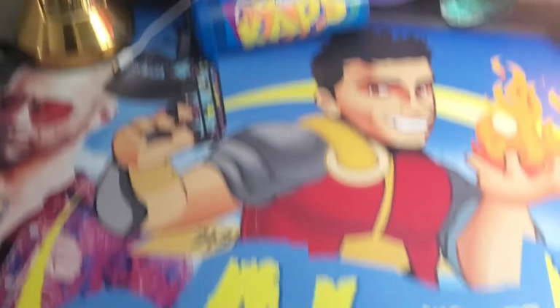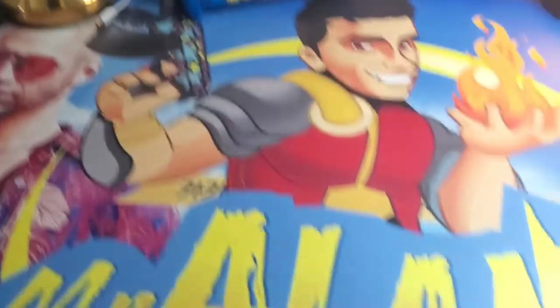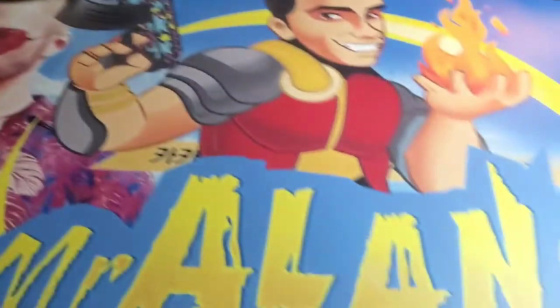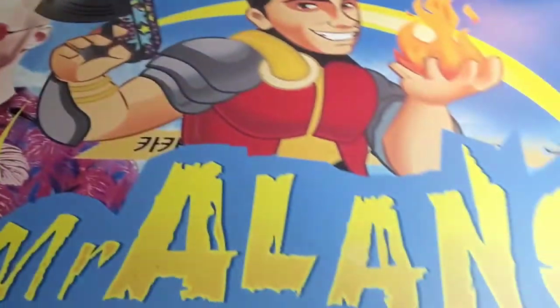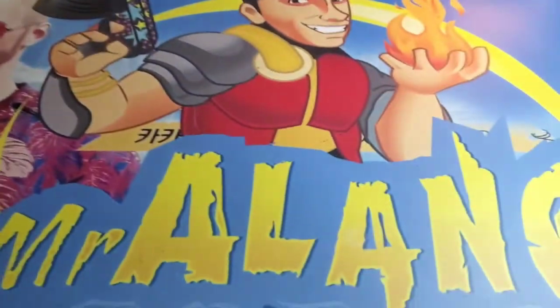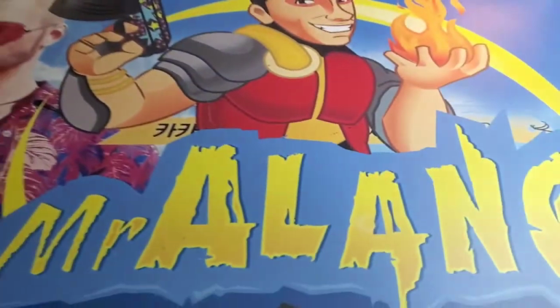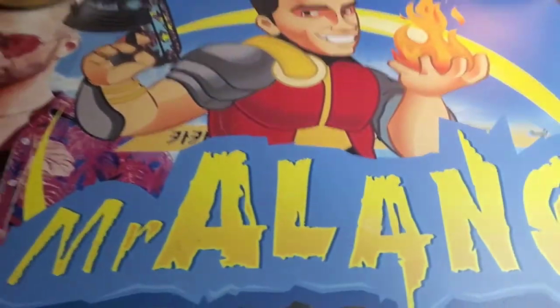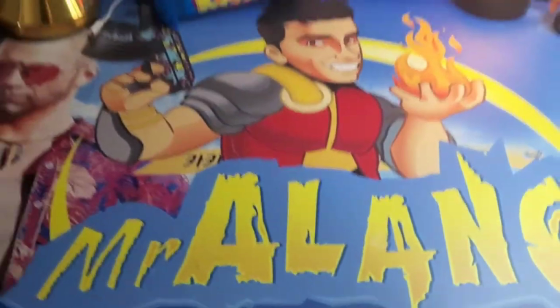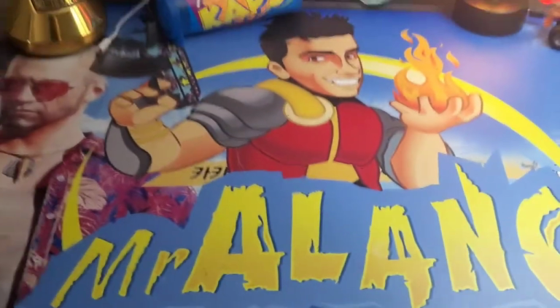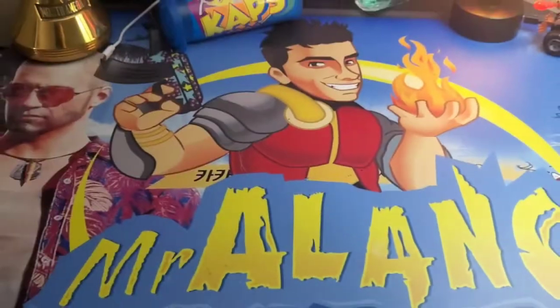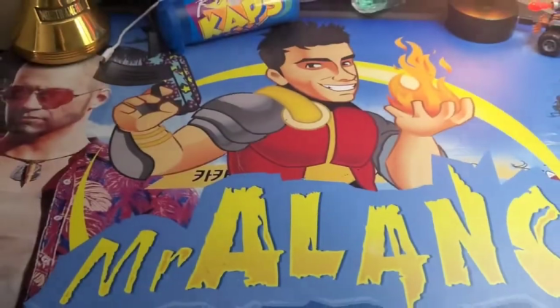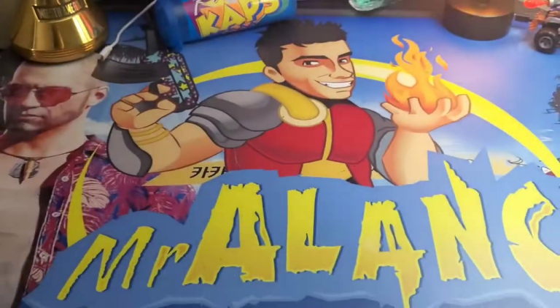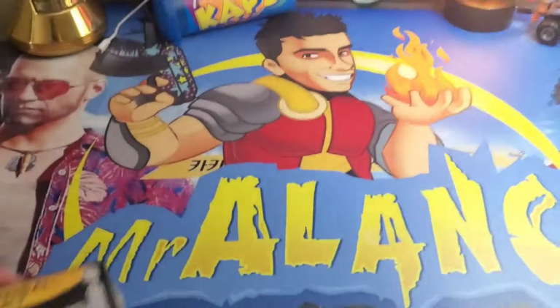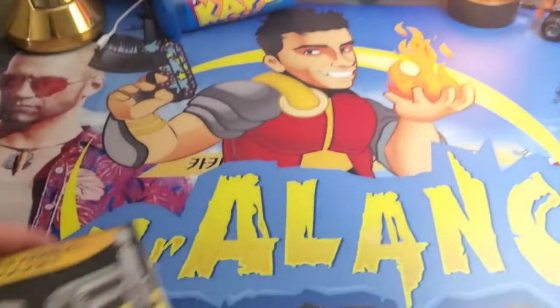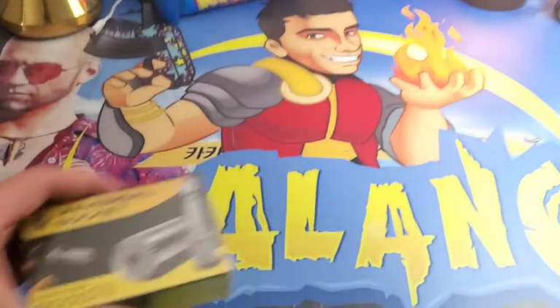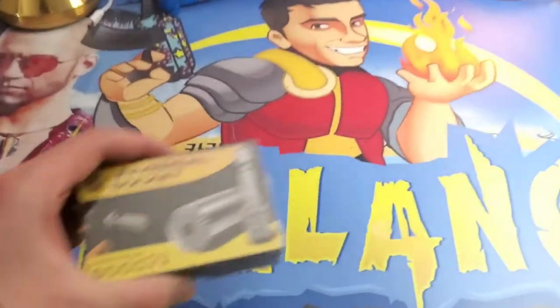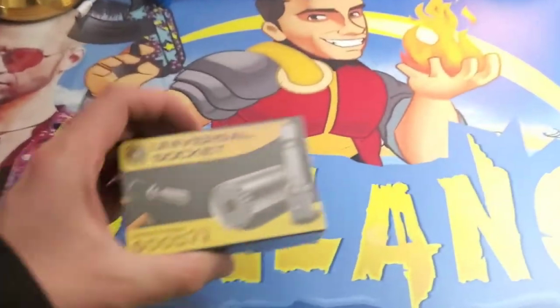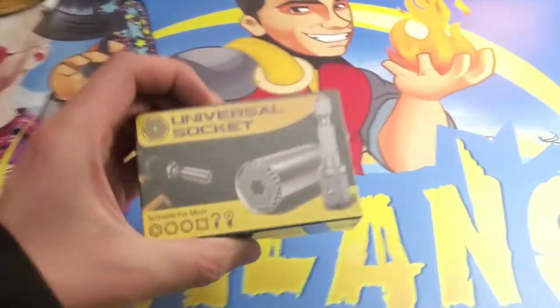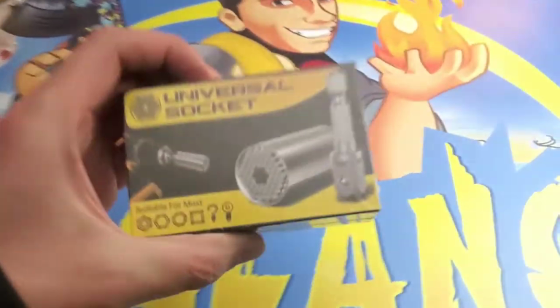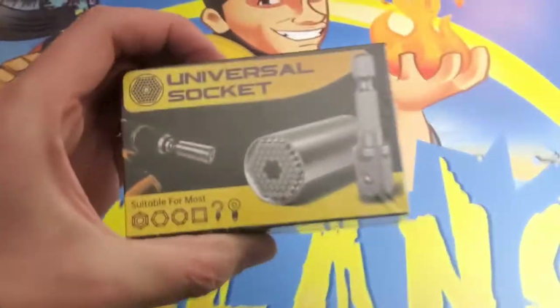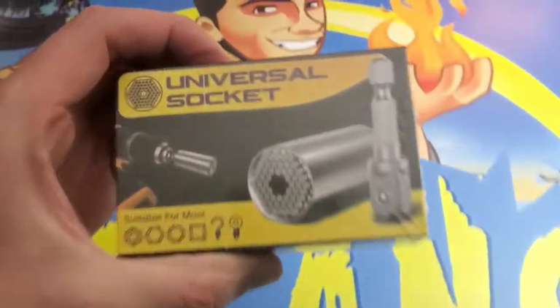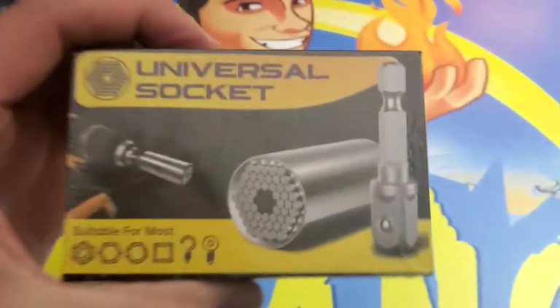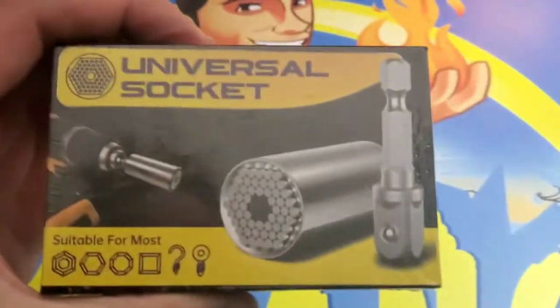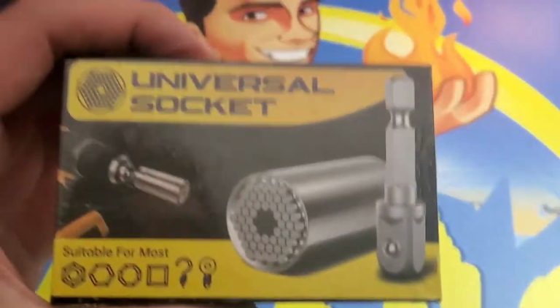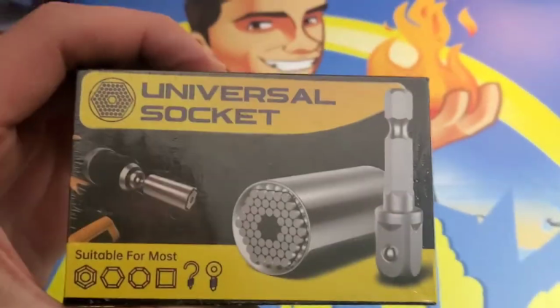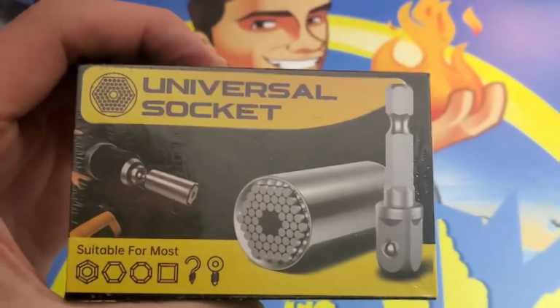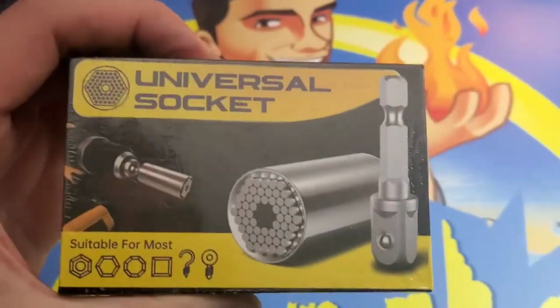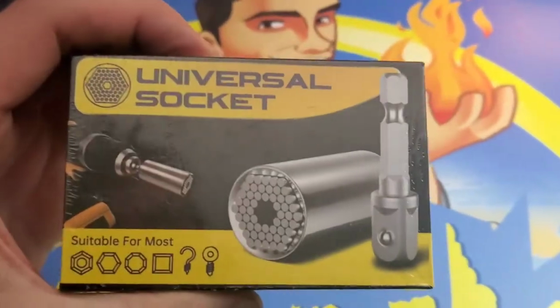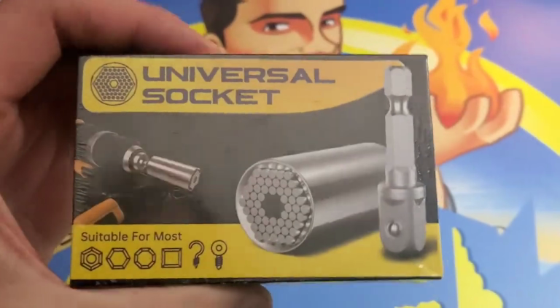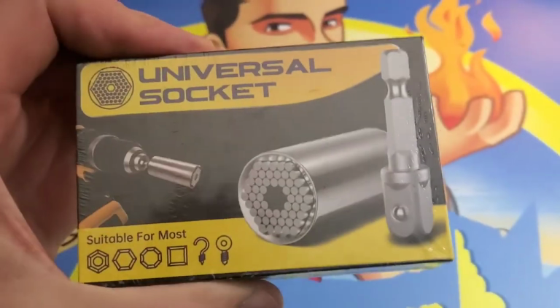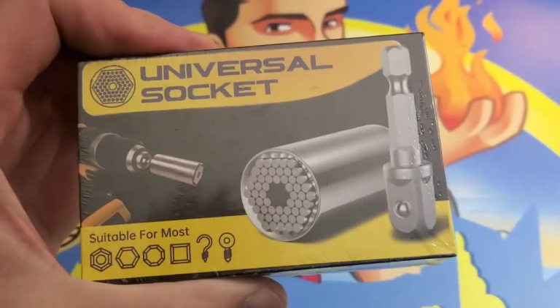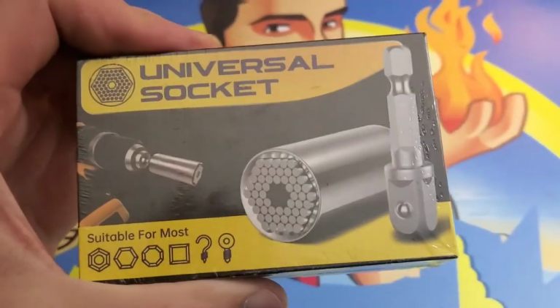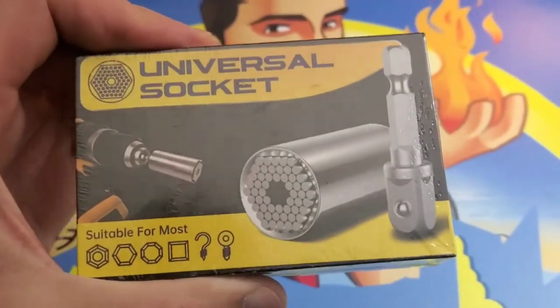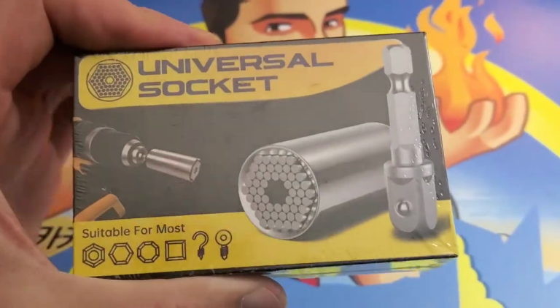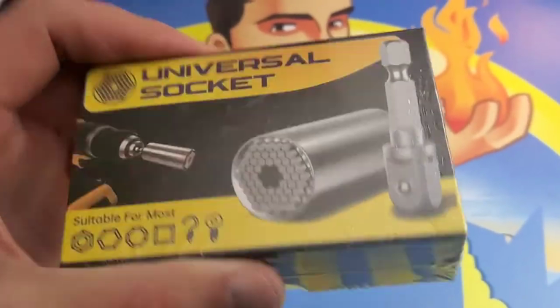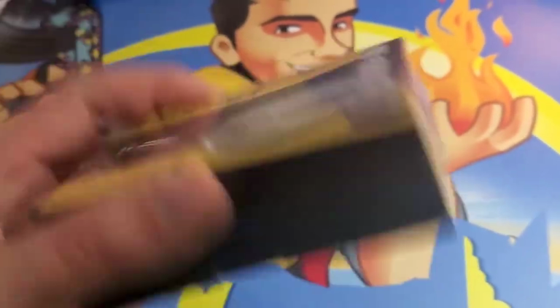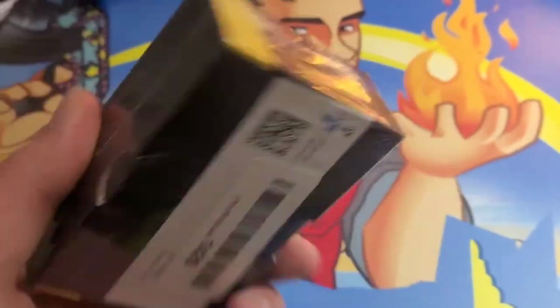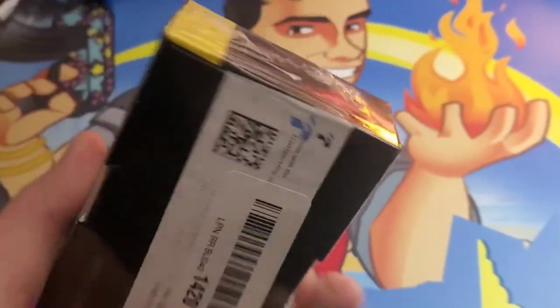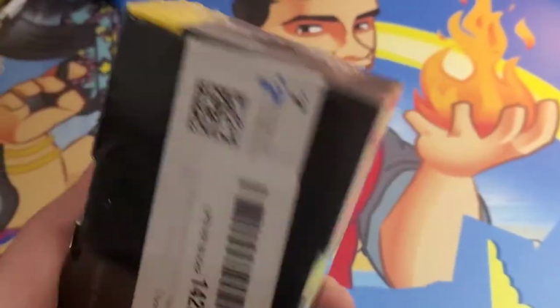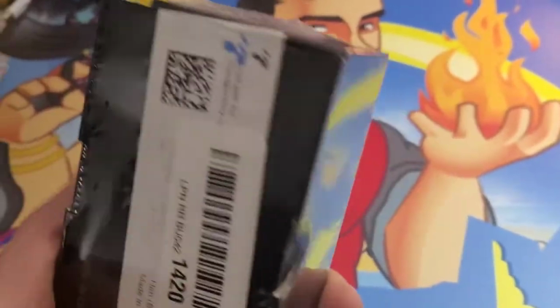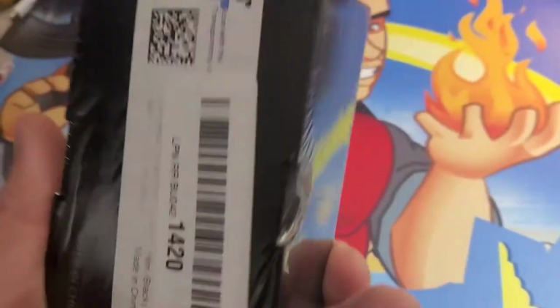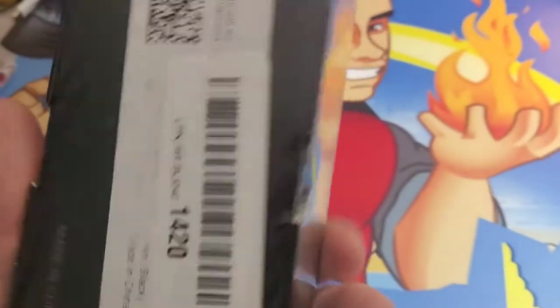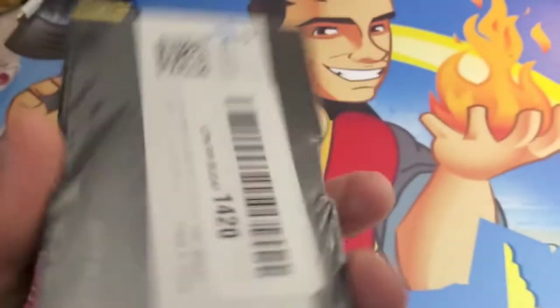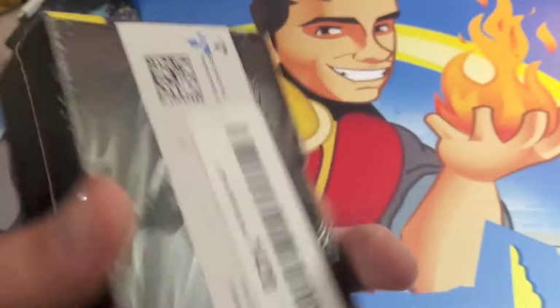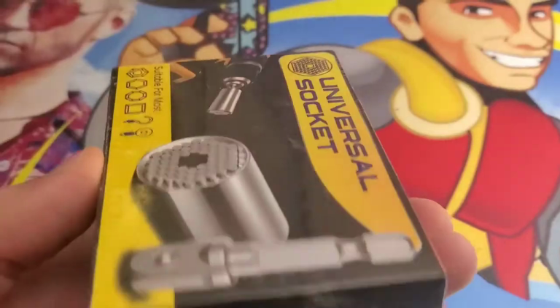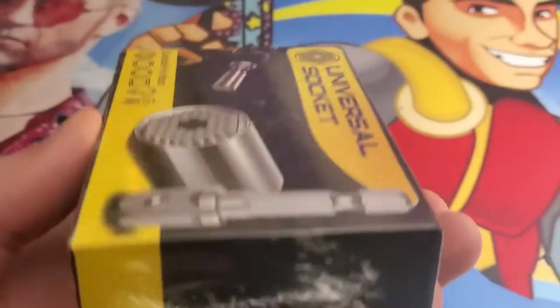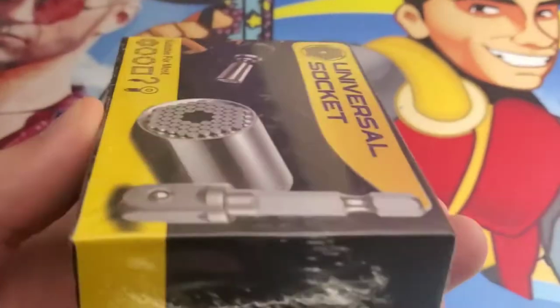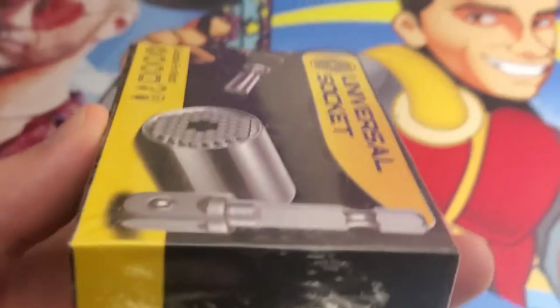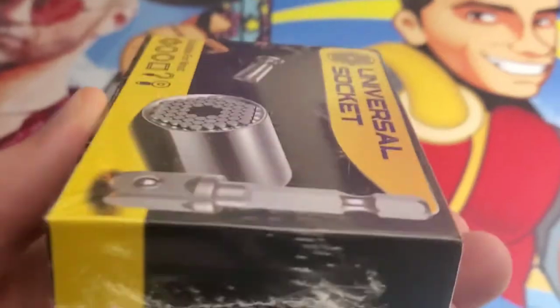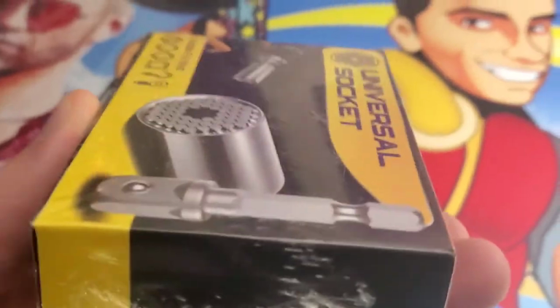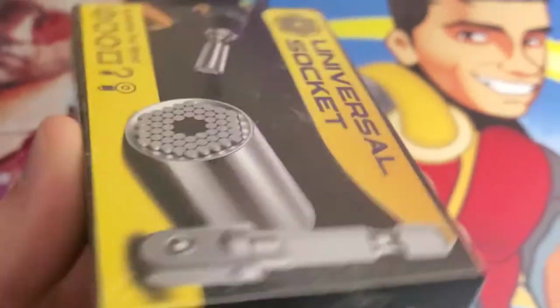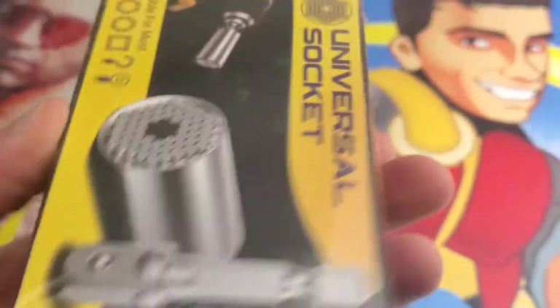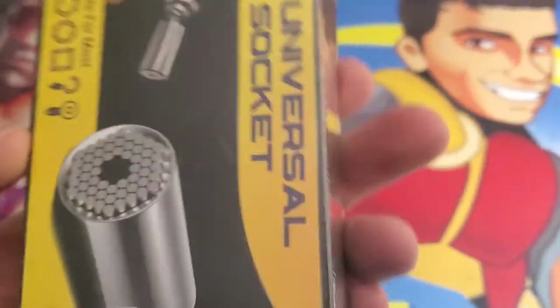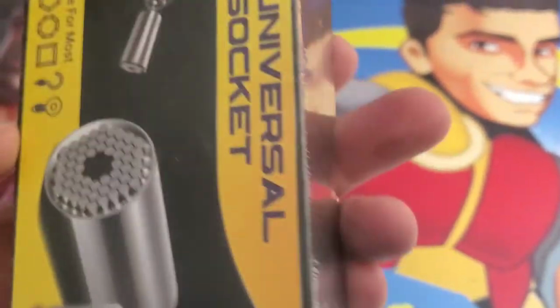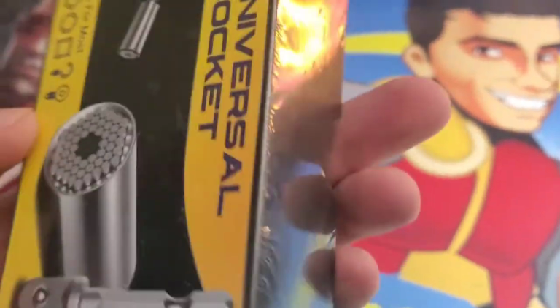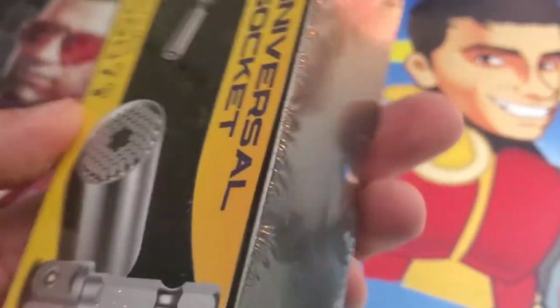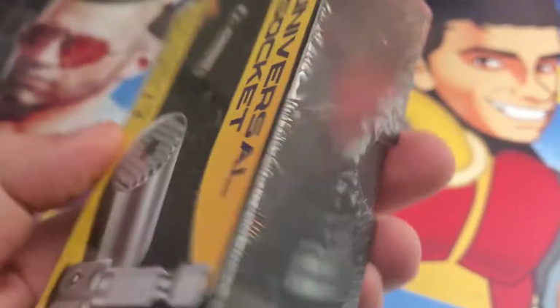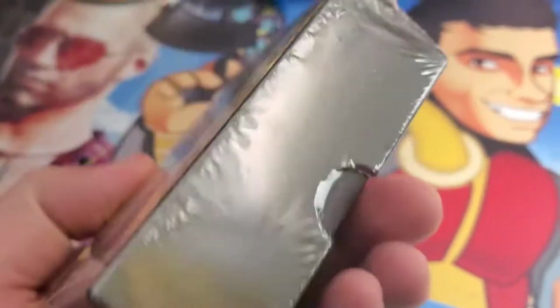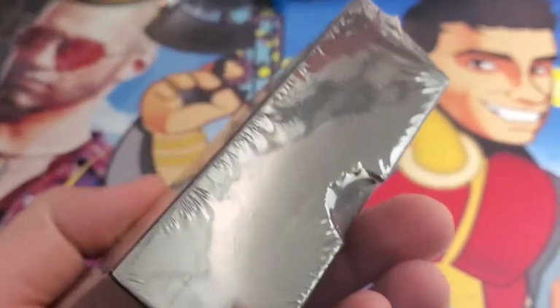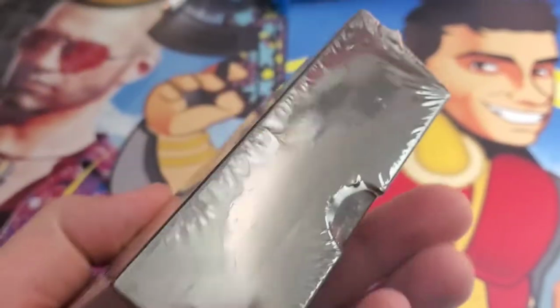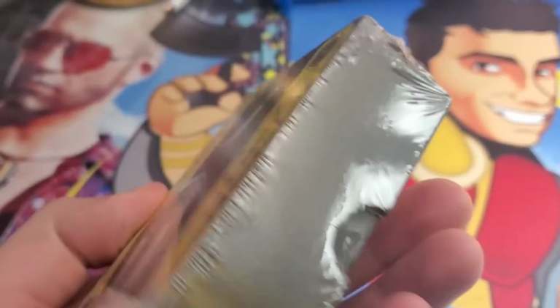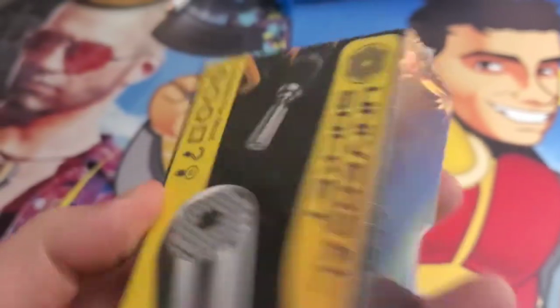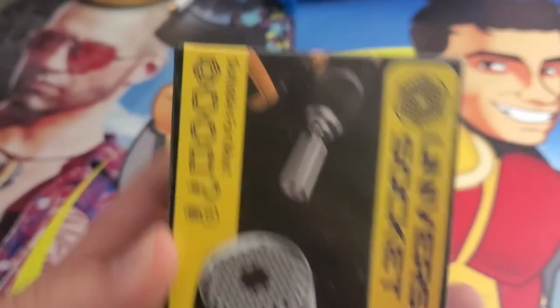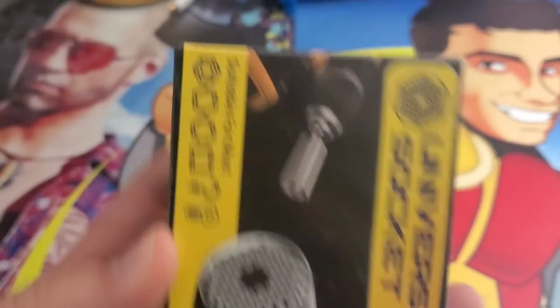What's up guys, I'm Mr. Alan C, and today we are checking out the universal socket. Let's take a look at what's in the box.